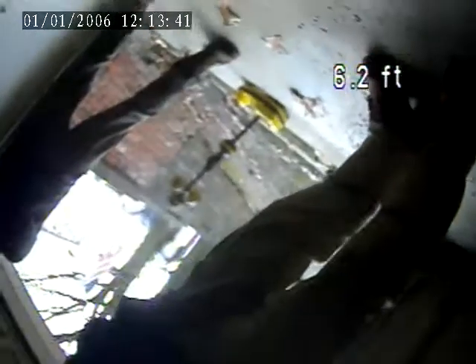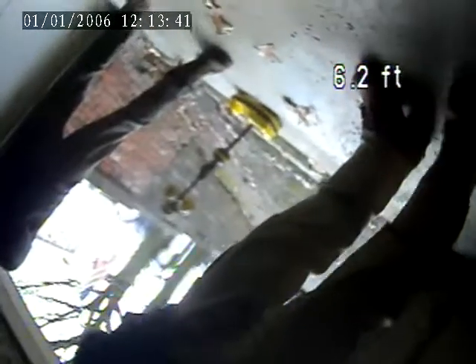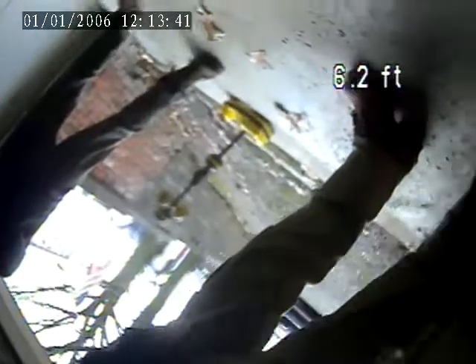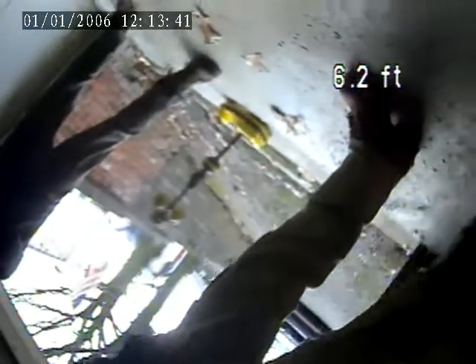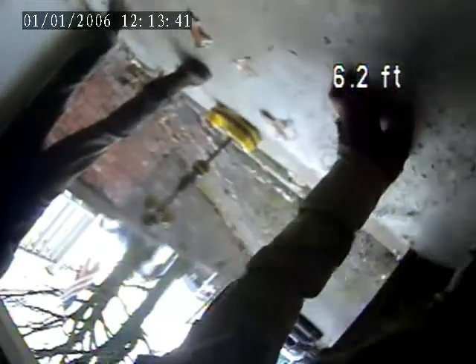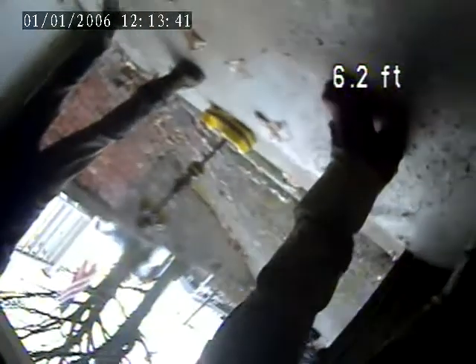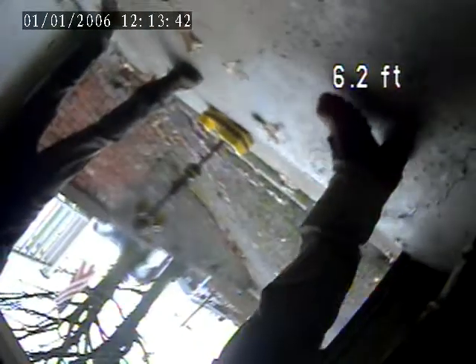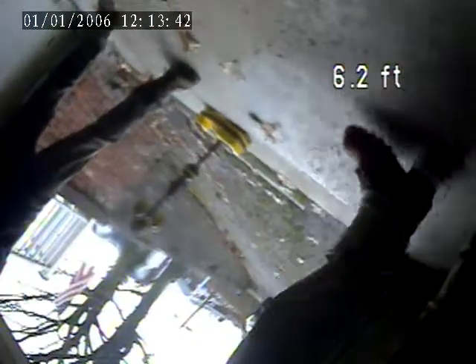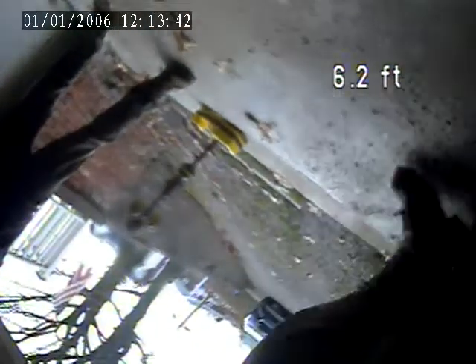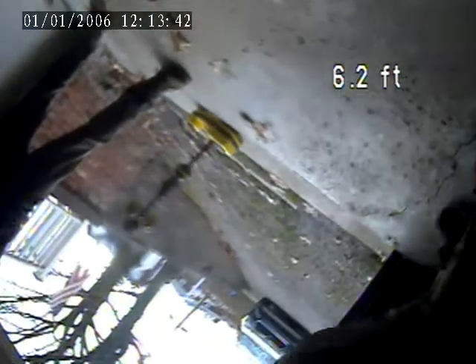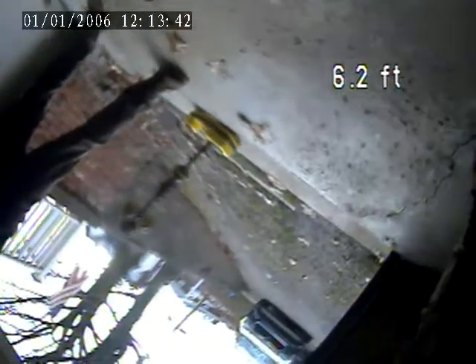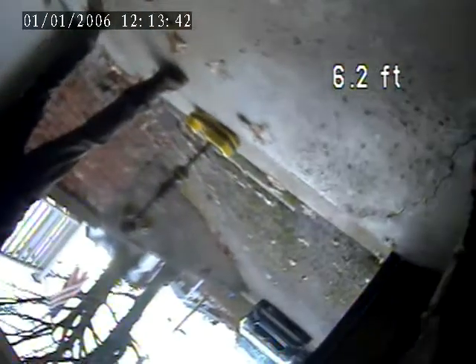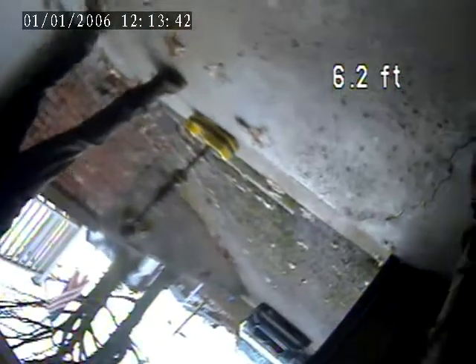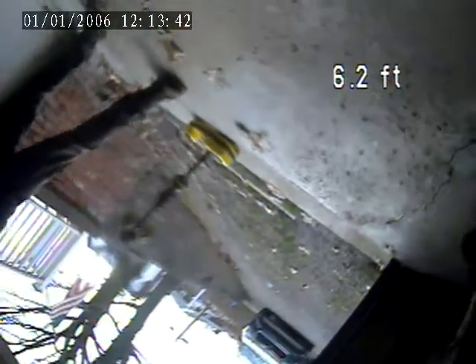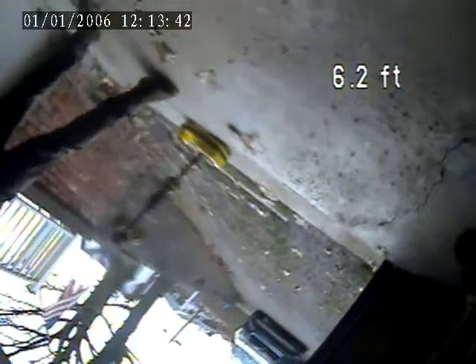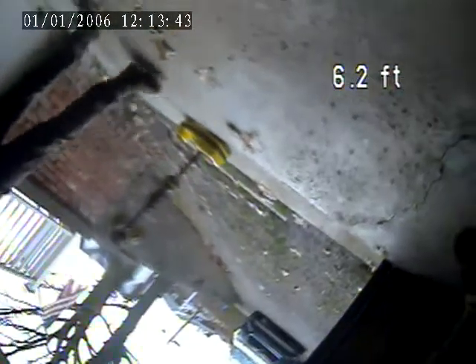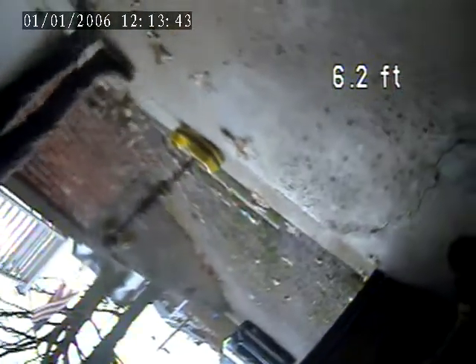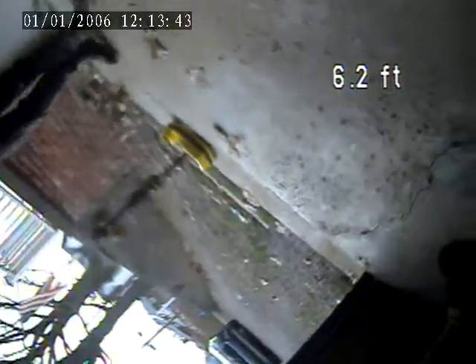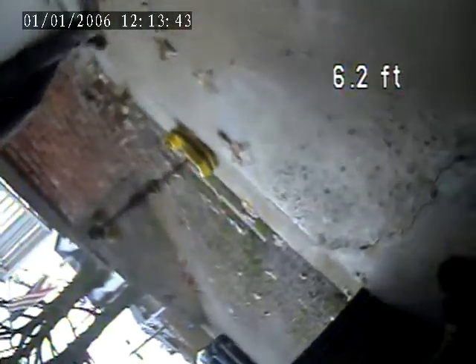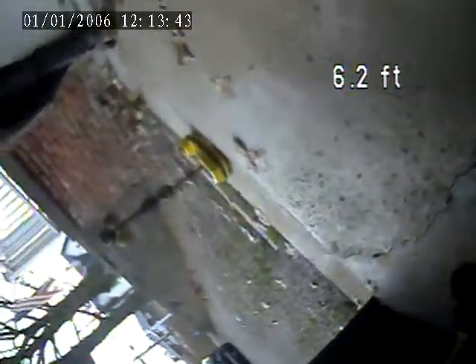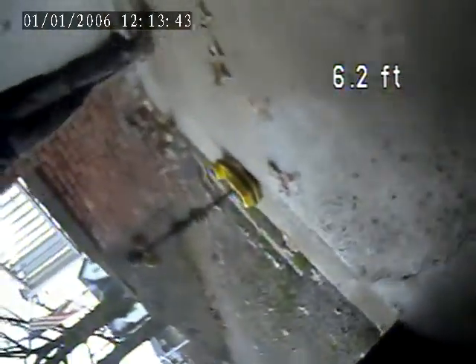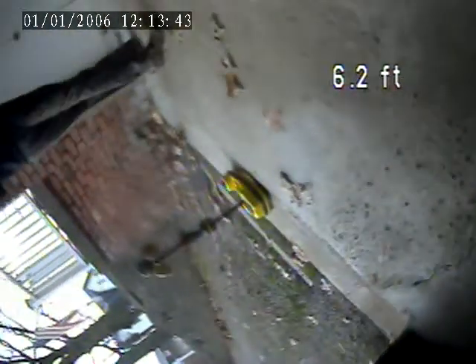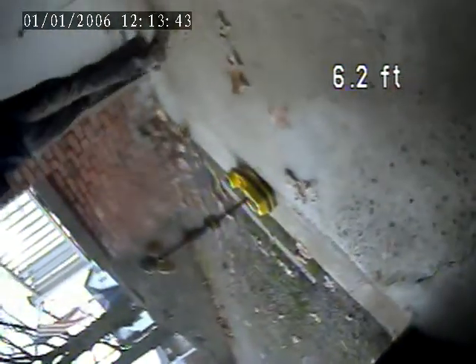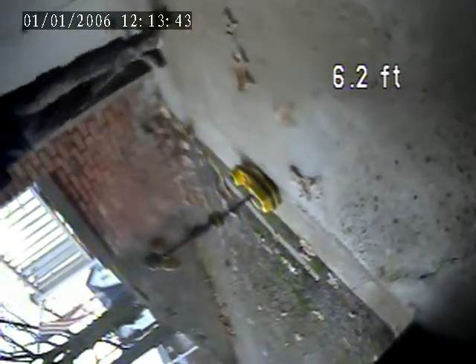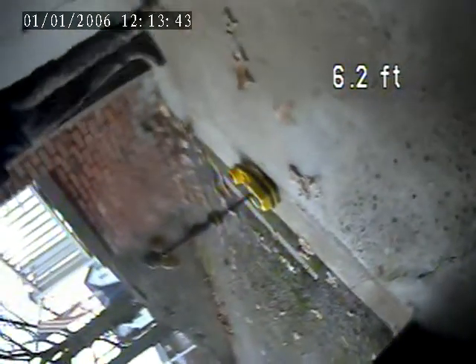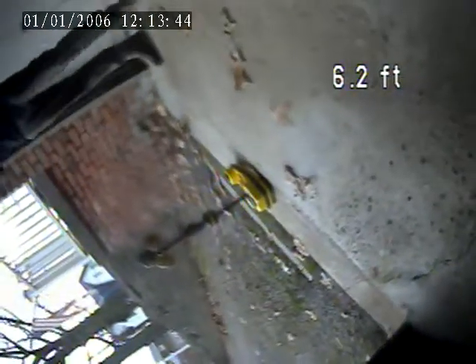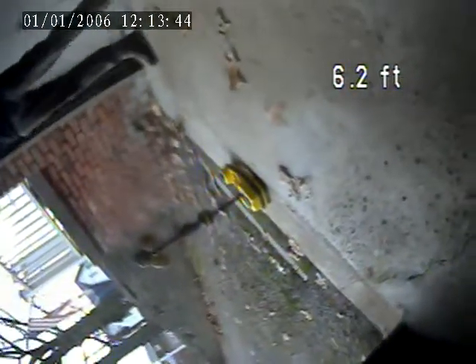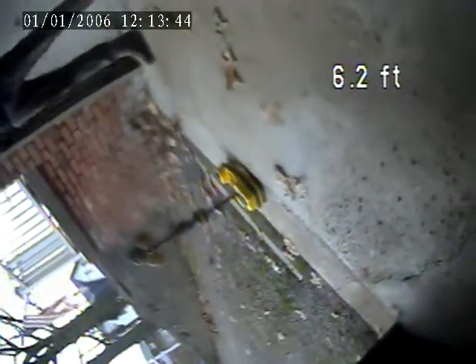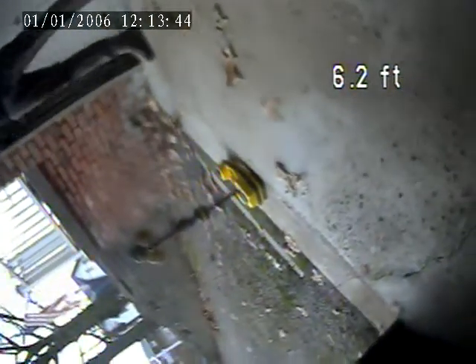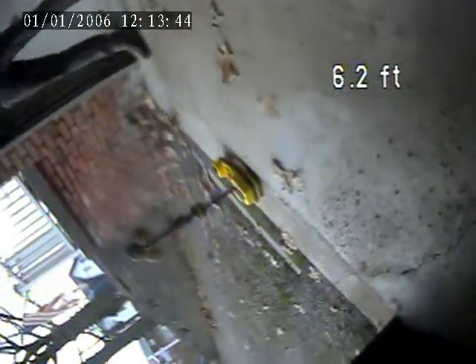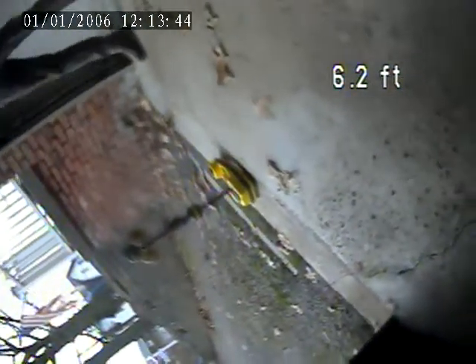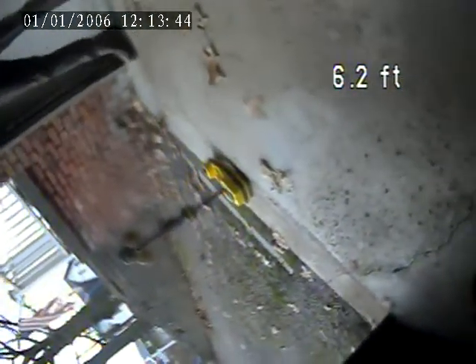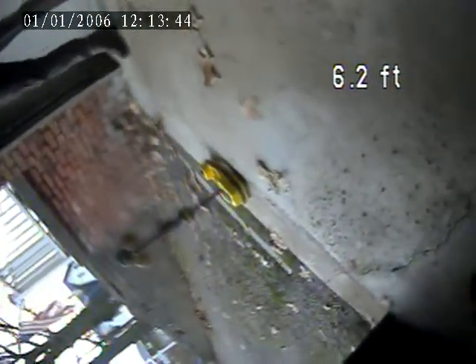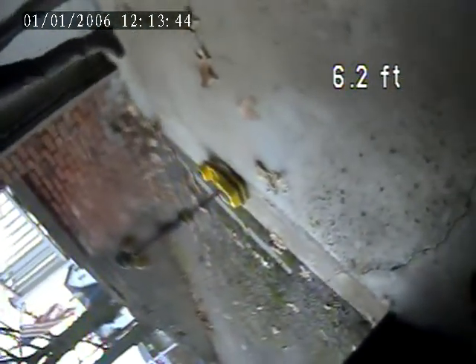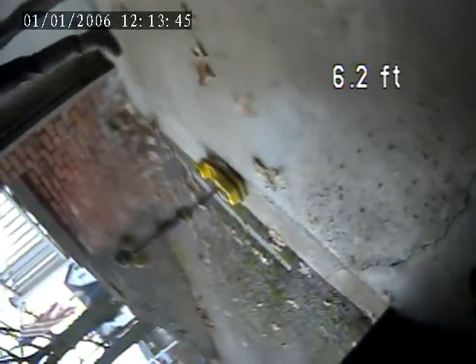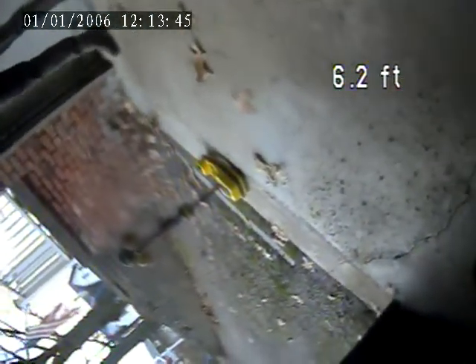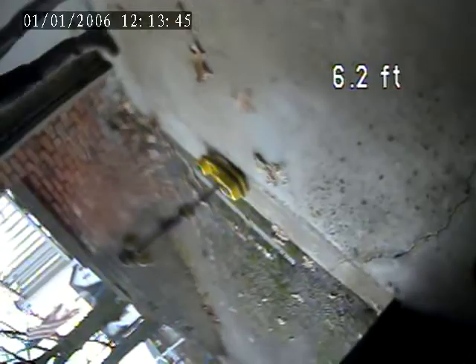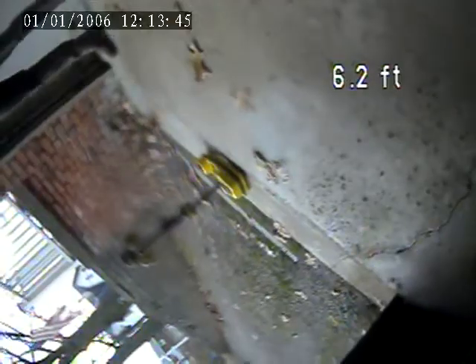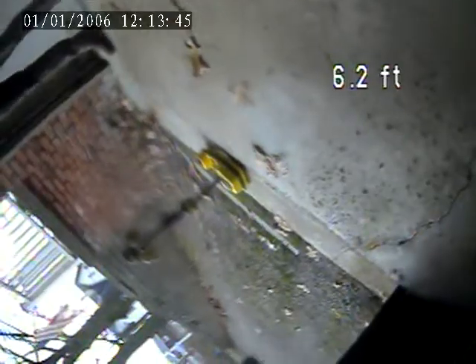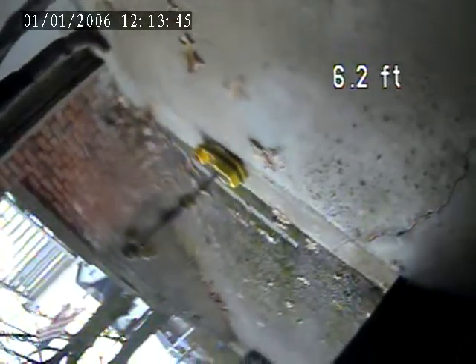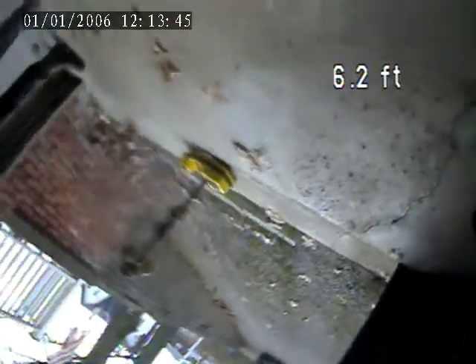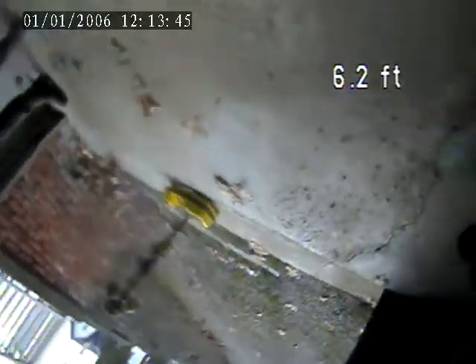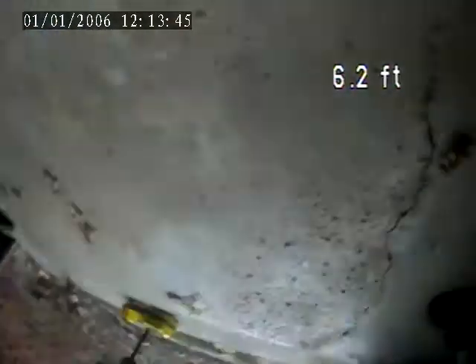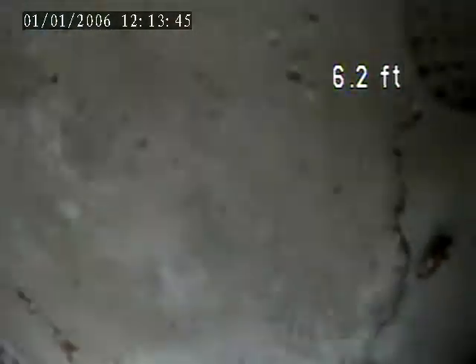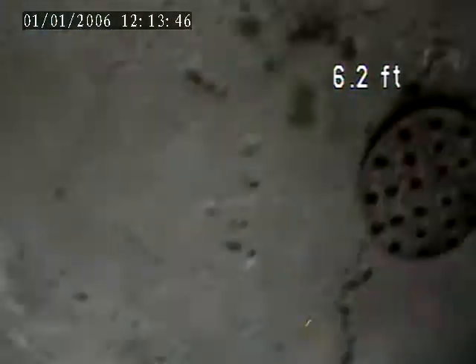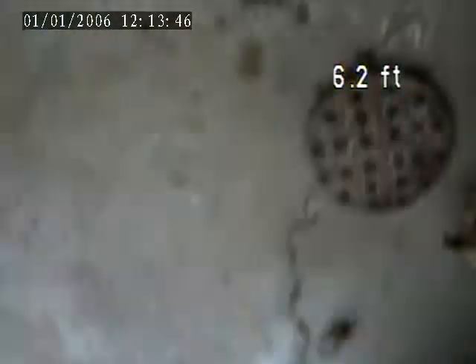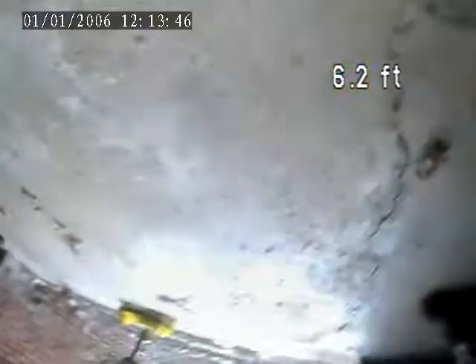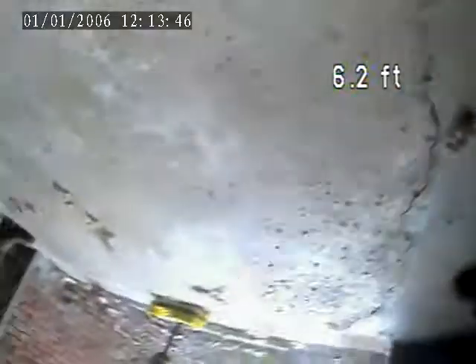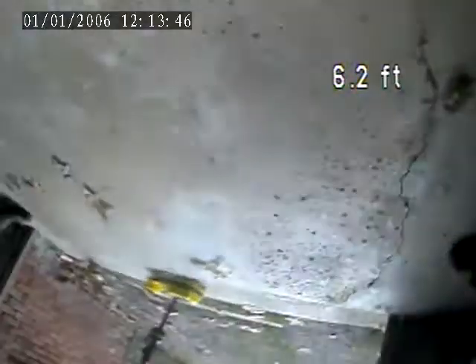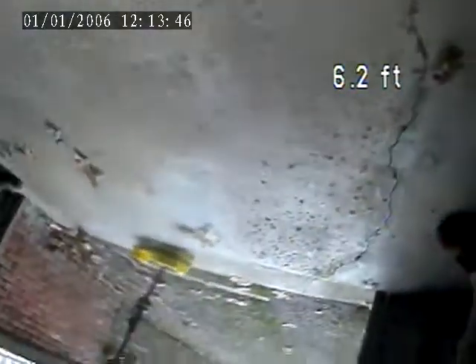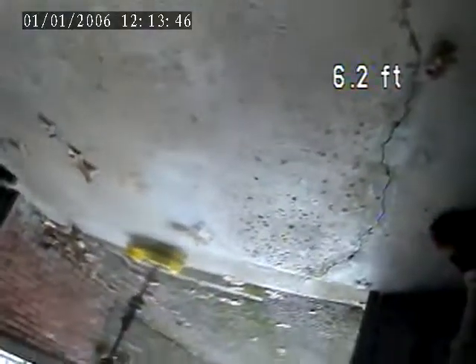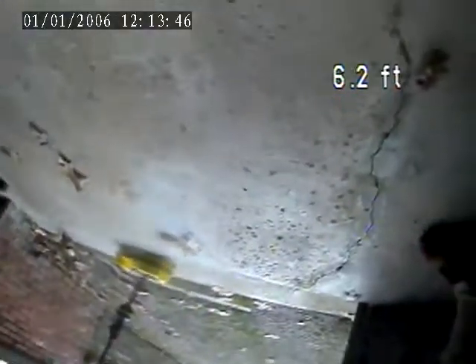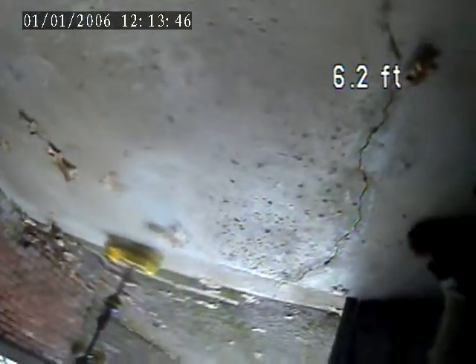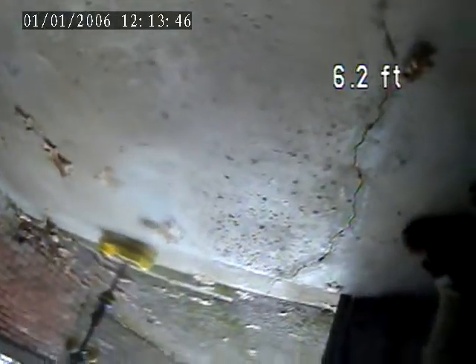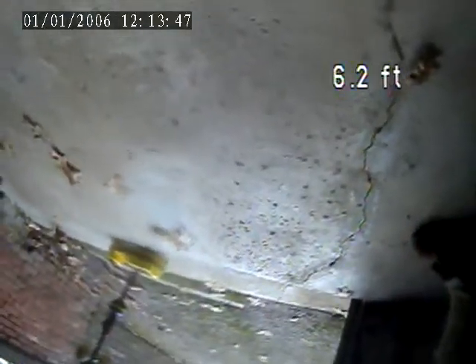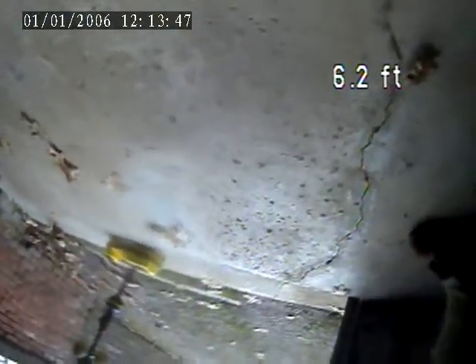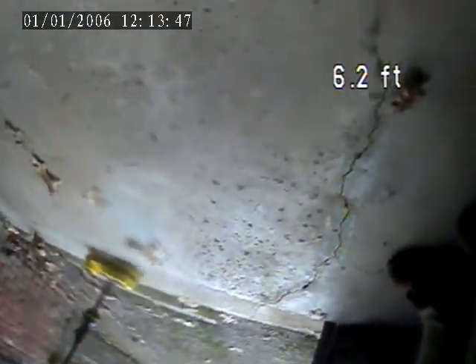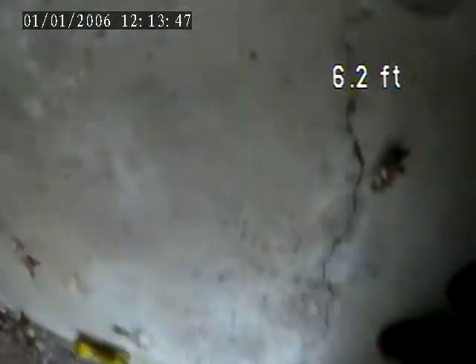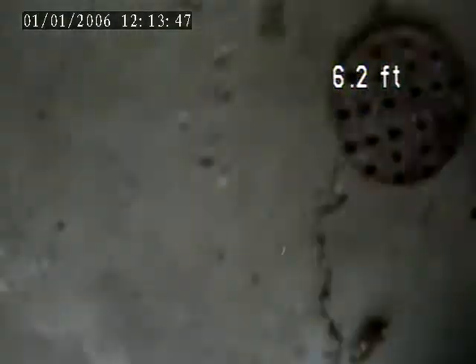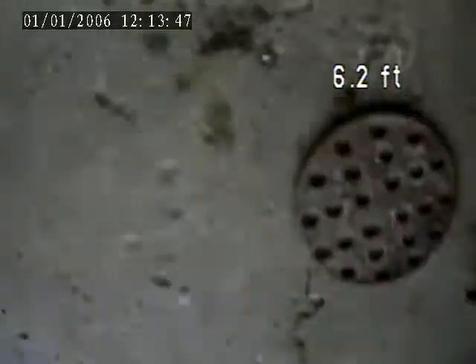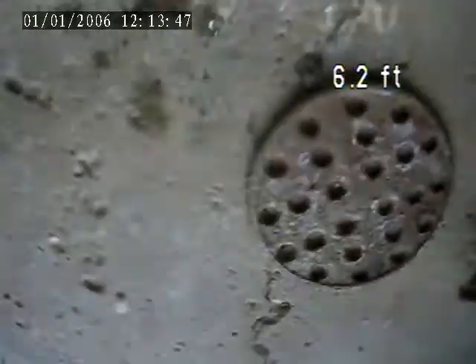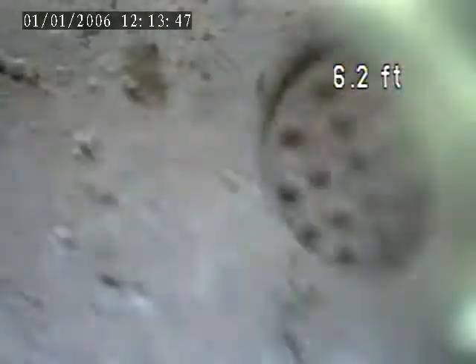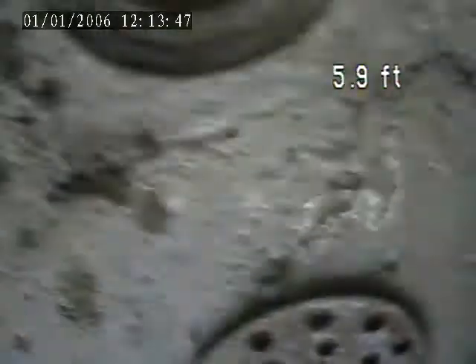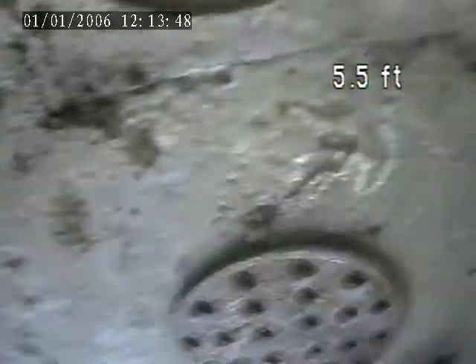This is the floor drain. This is the location where that yellow smoking device is going to be activated to expose the house trap.